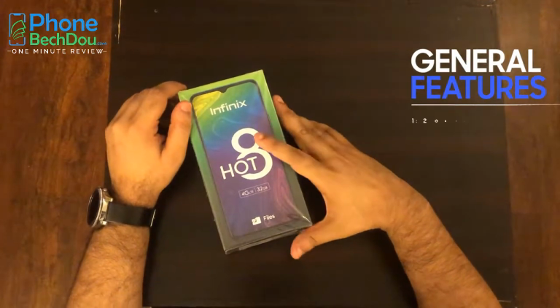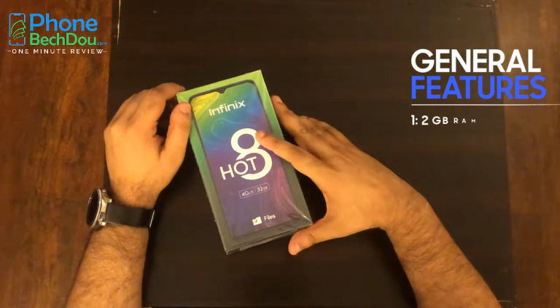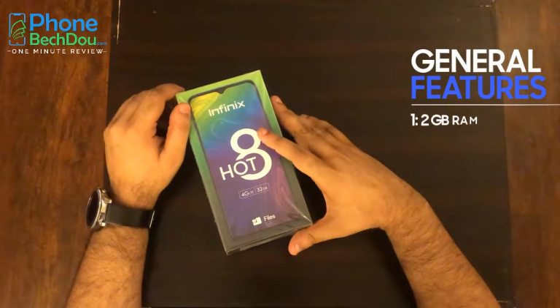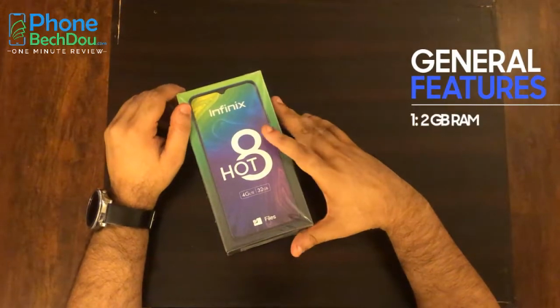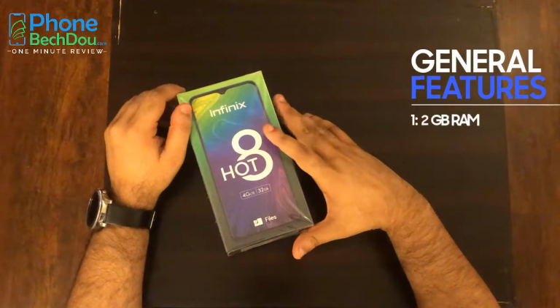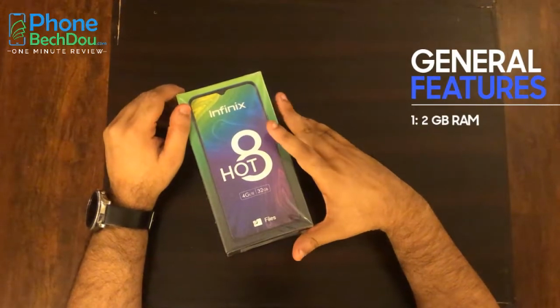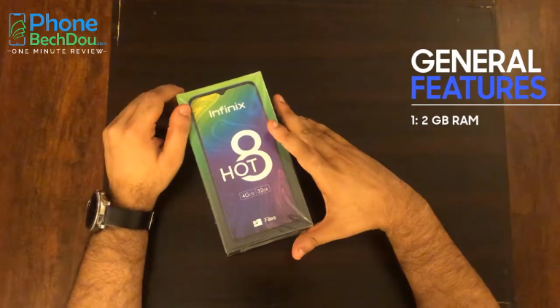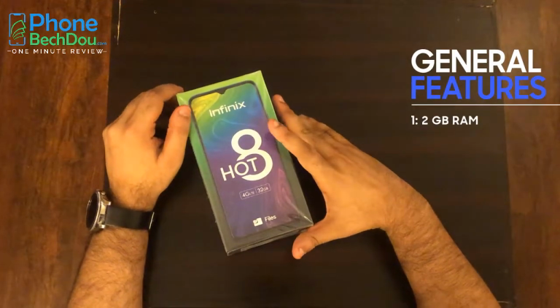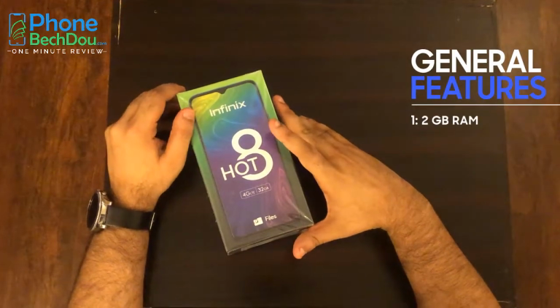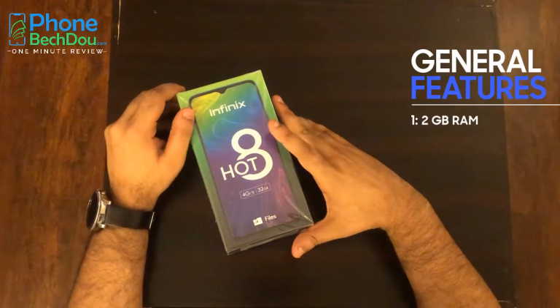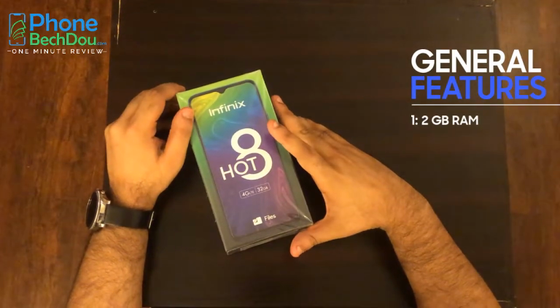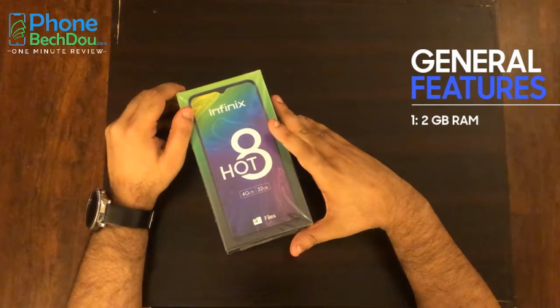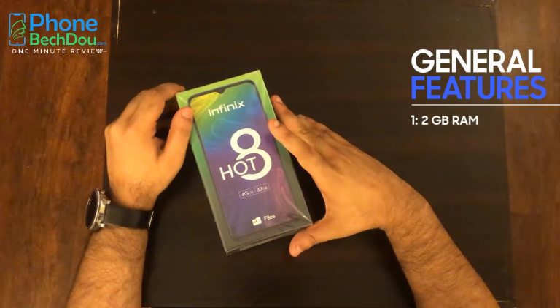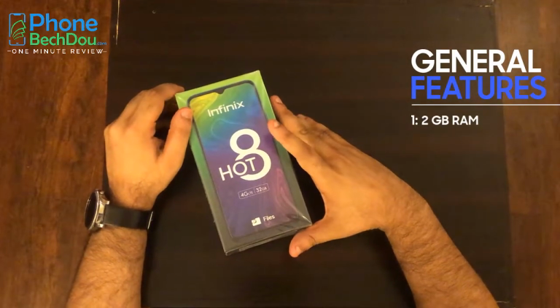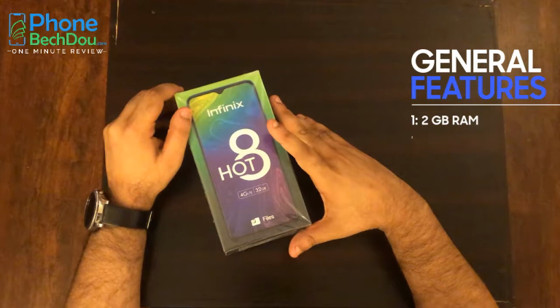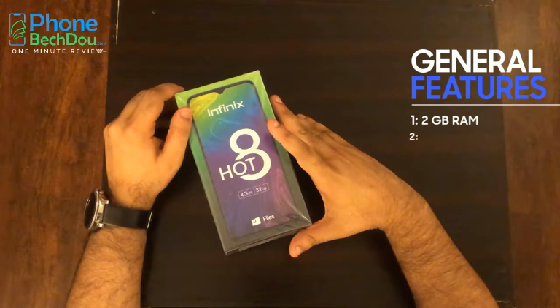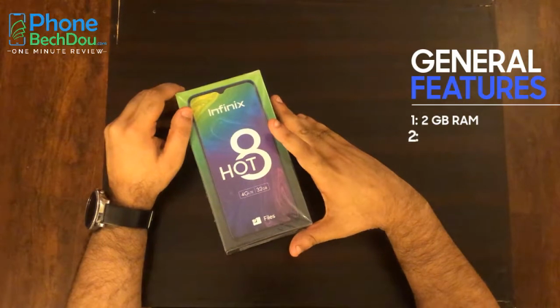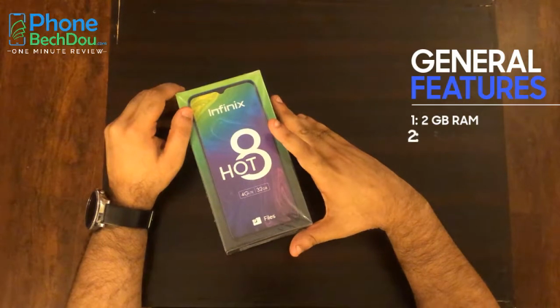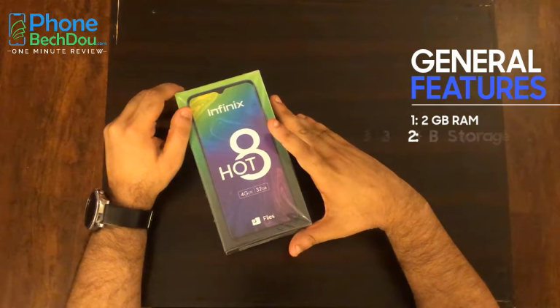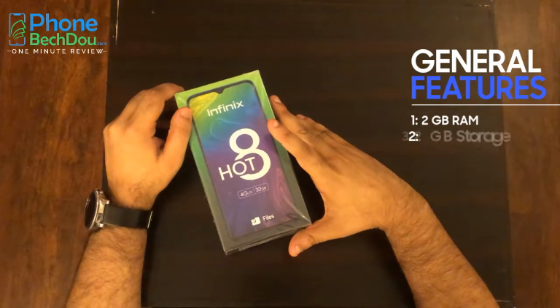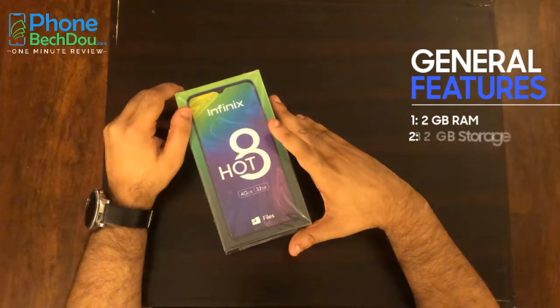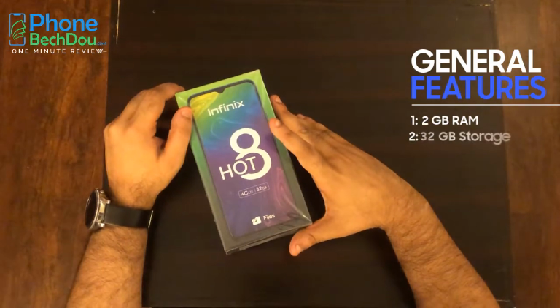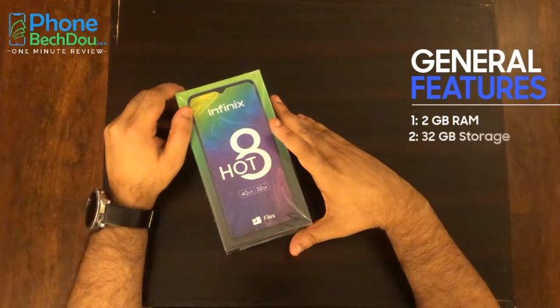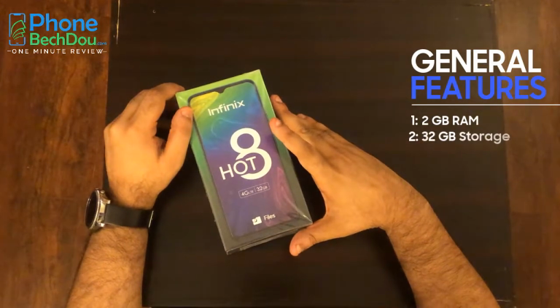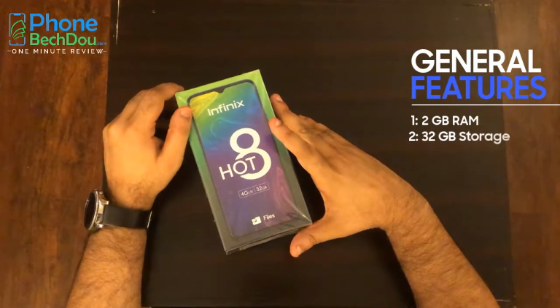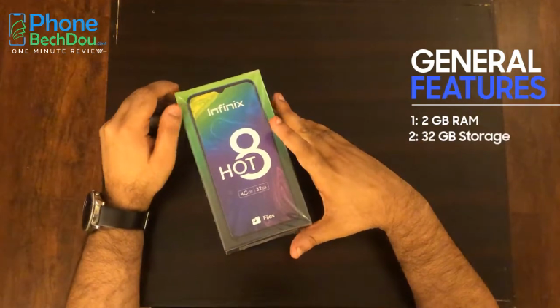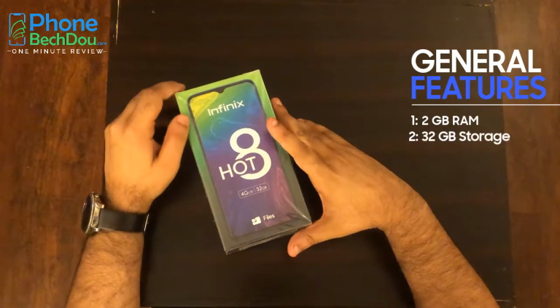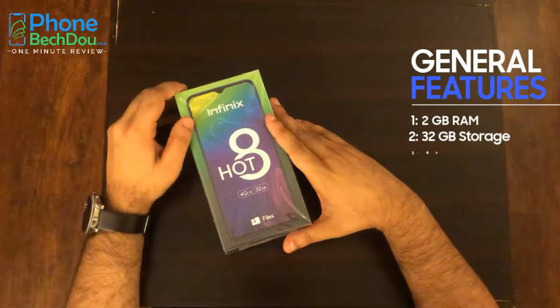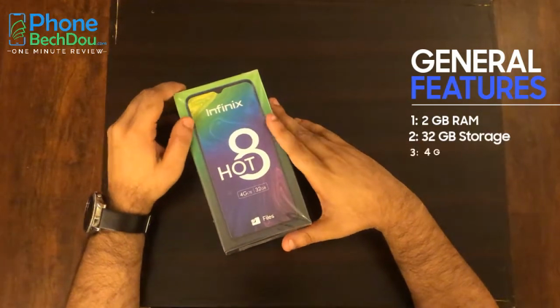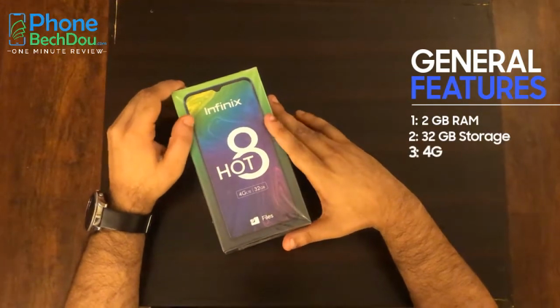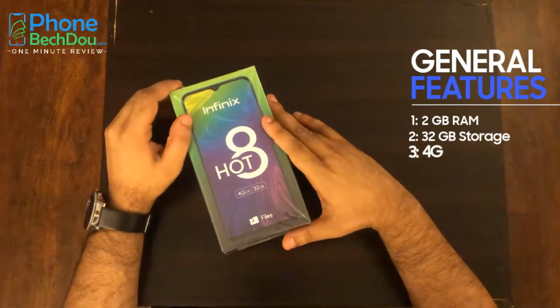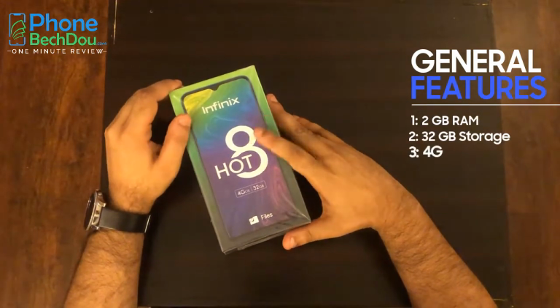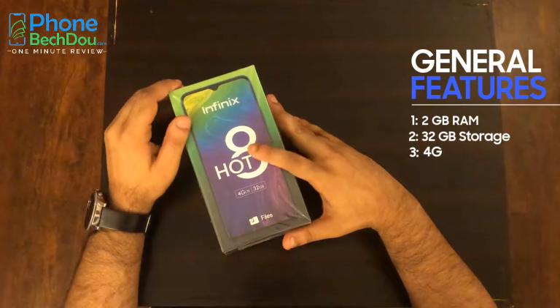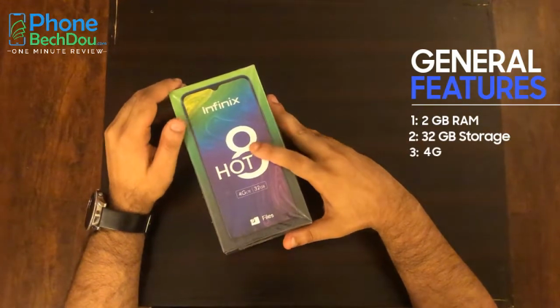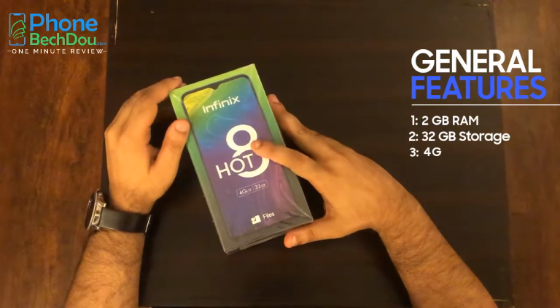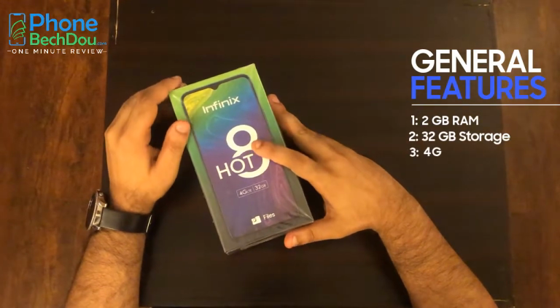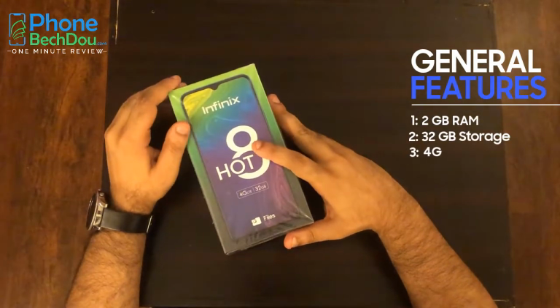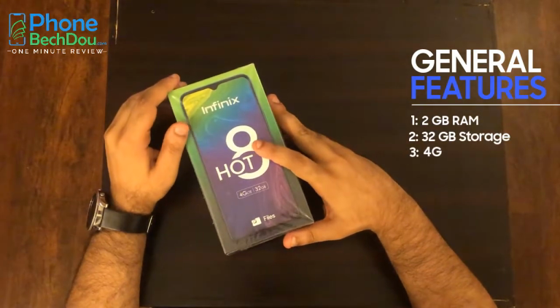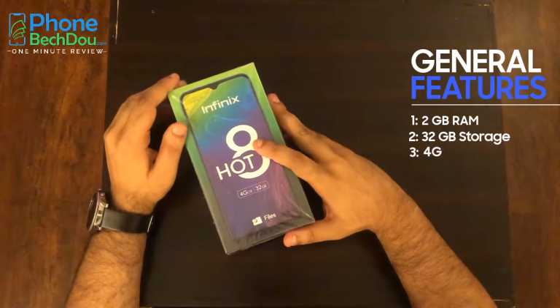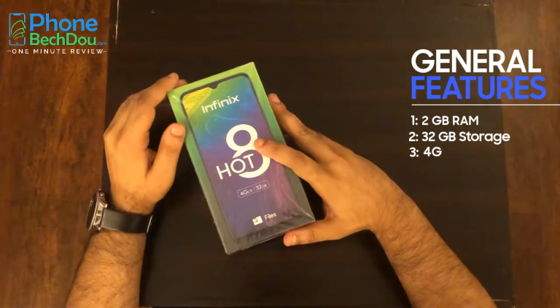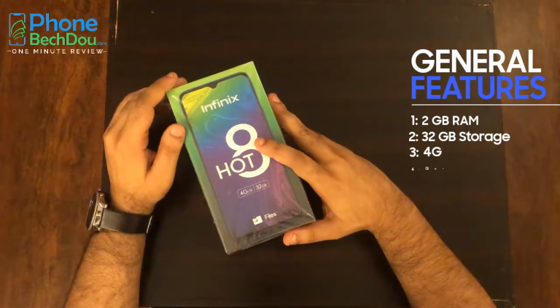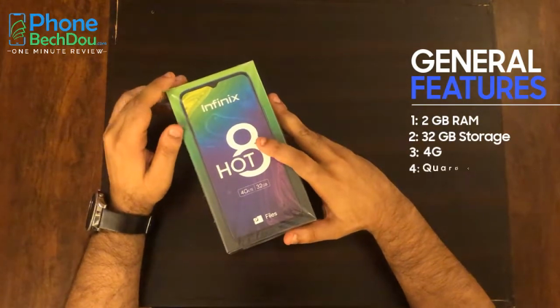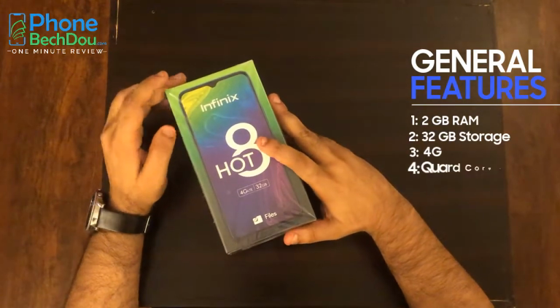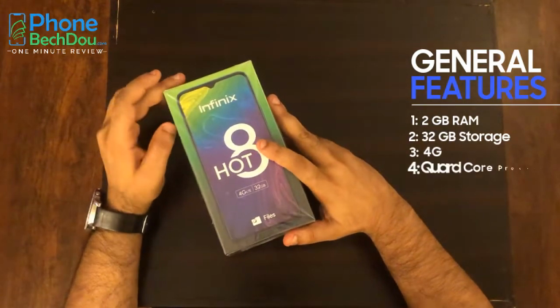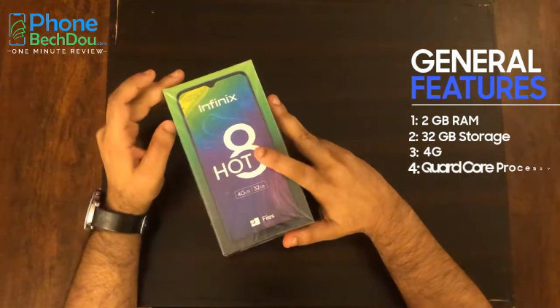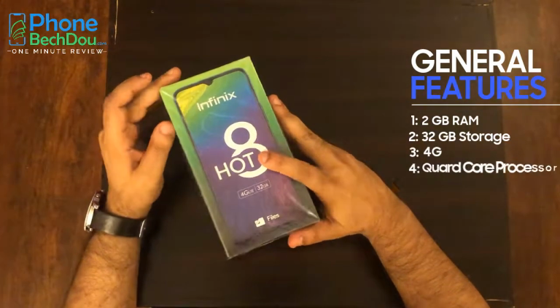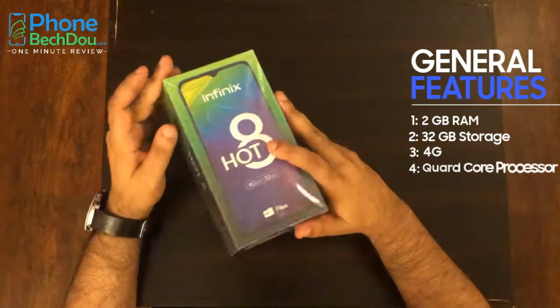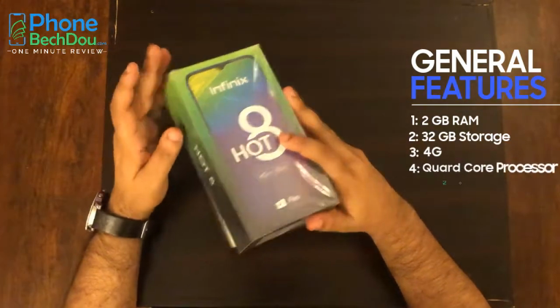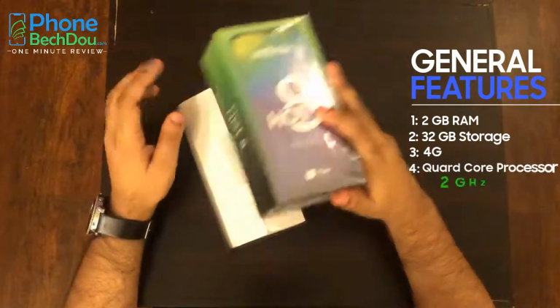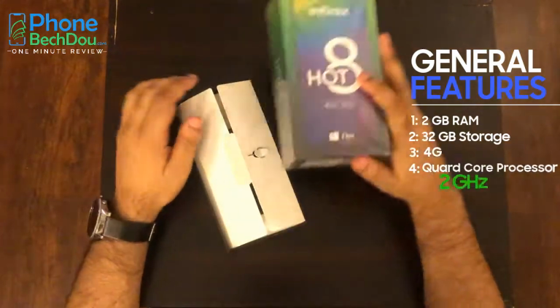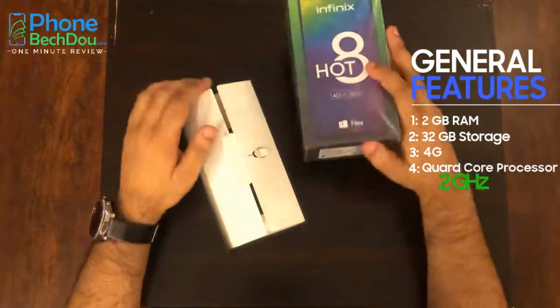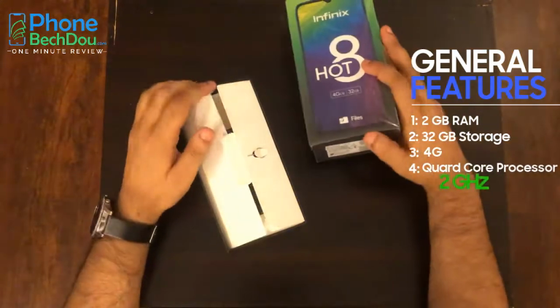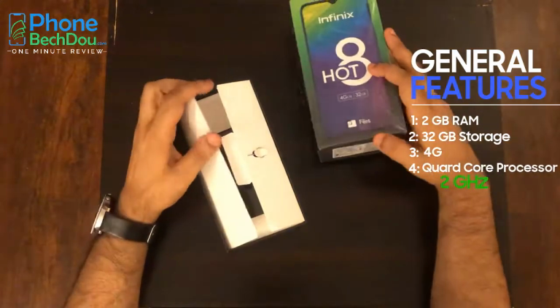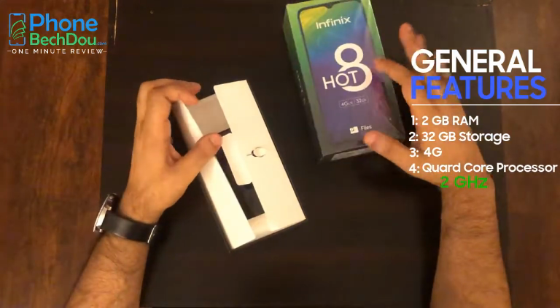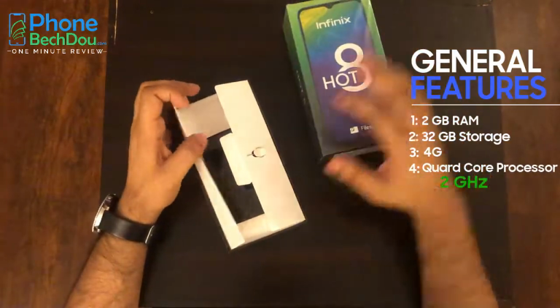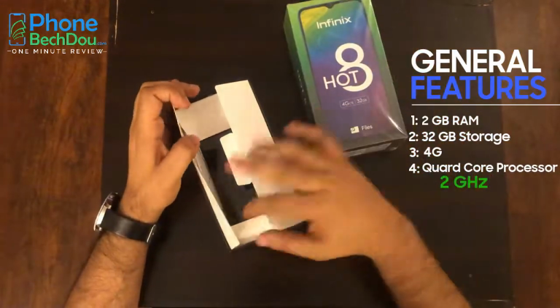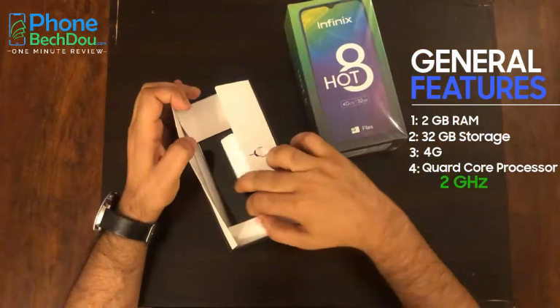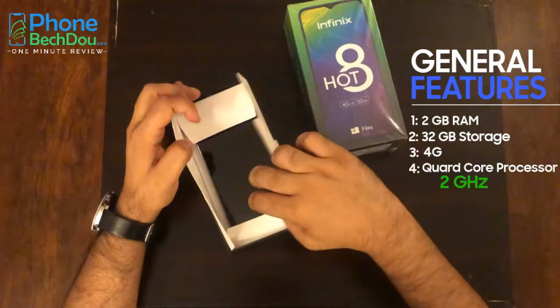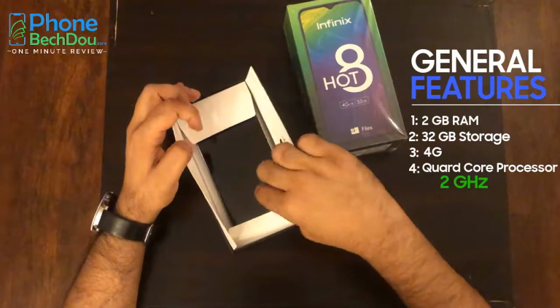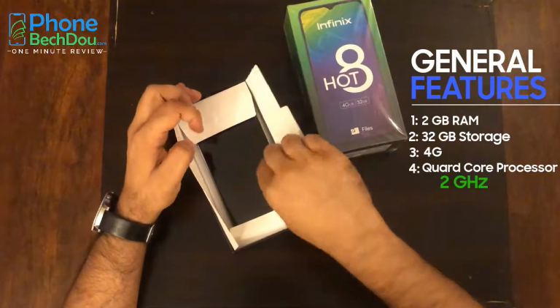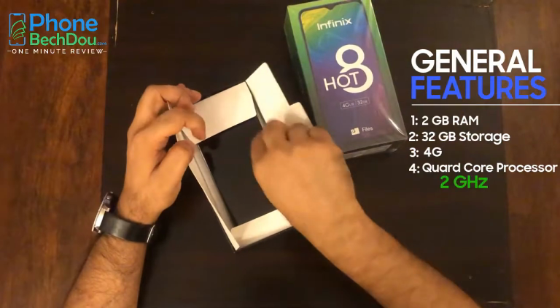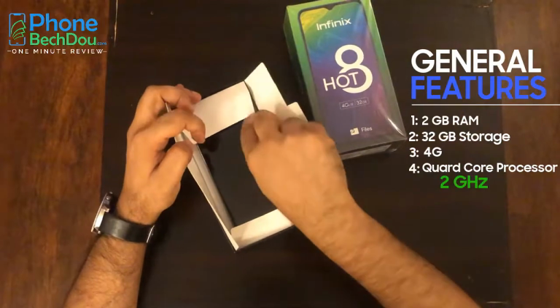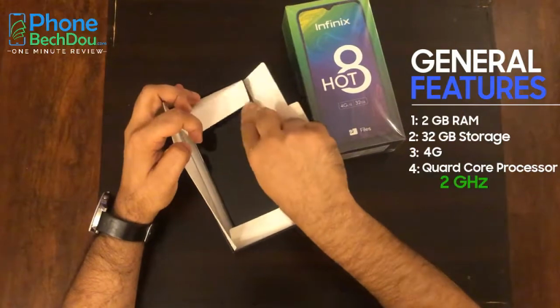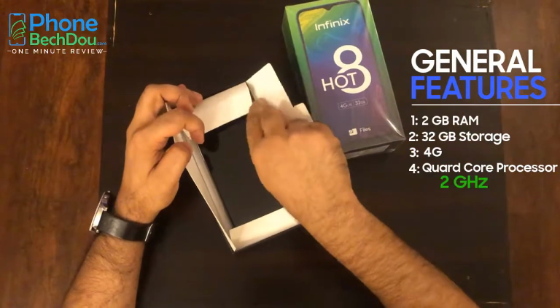It has 2GB RAM, 32GB storage, 4G enabled, Quad Core processor at 2GHz.